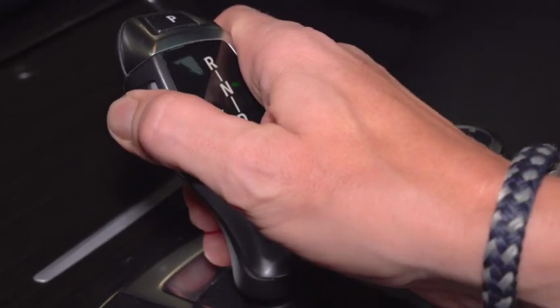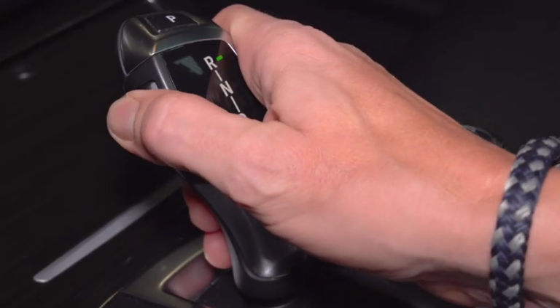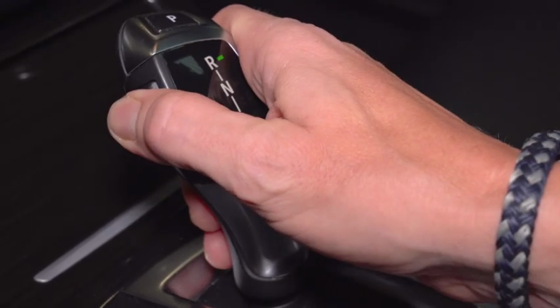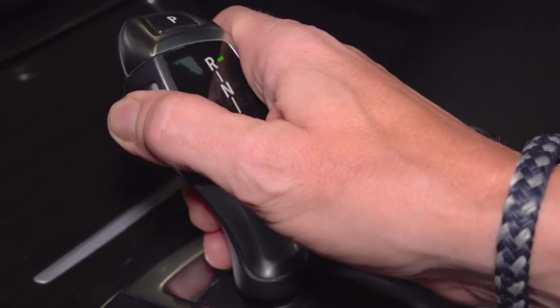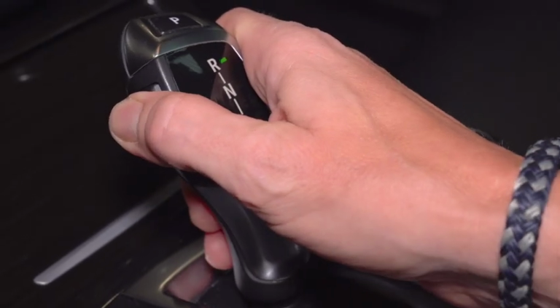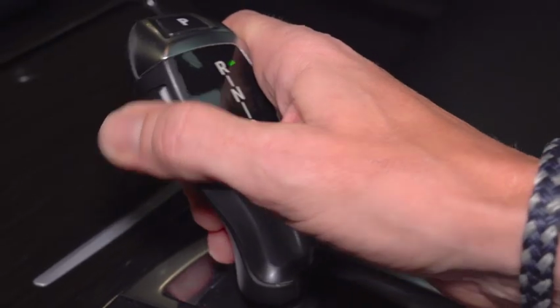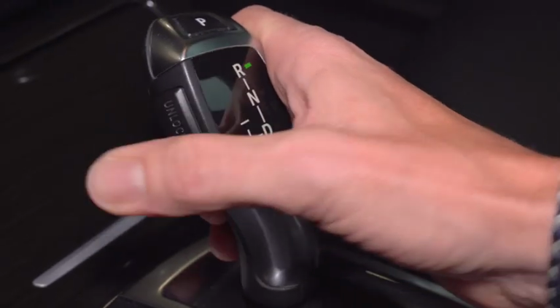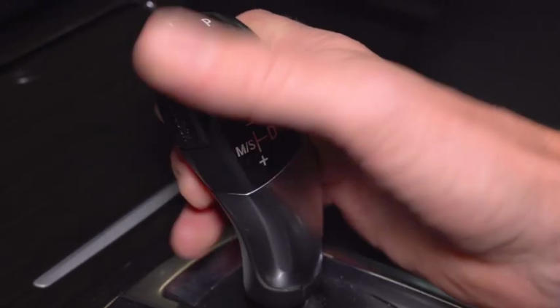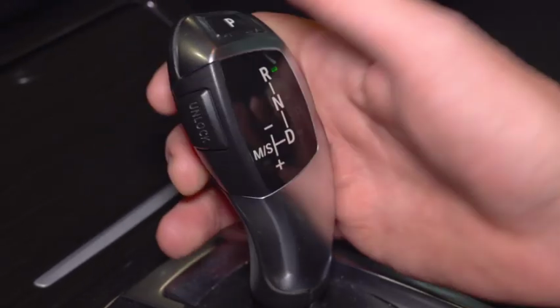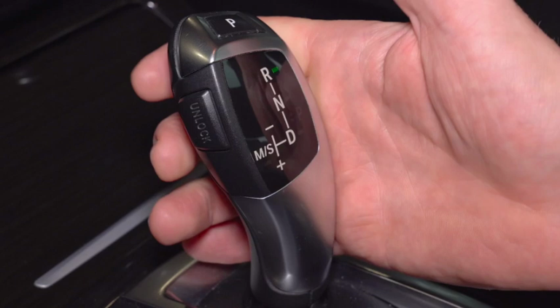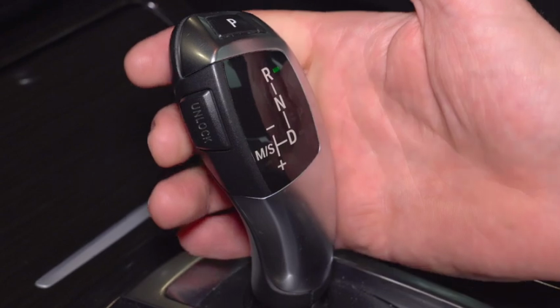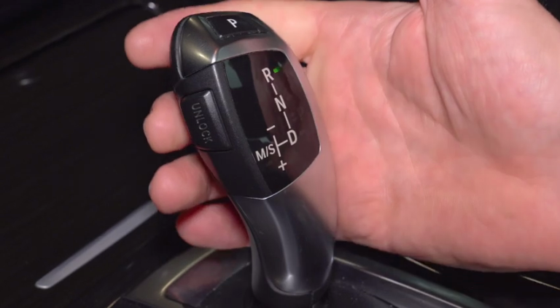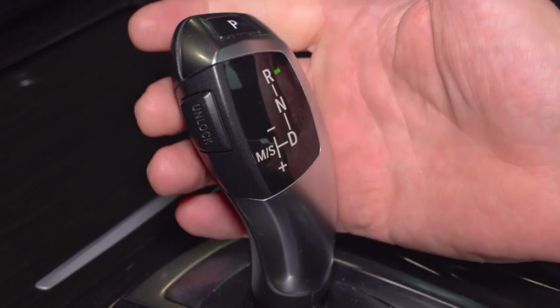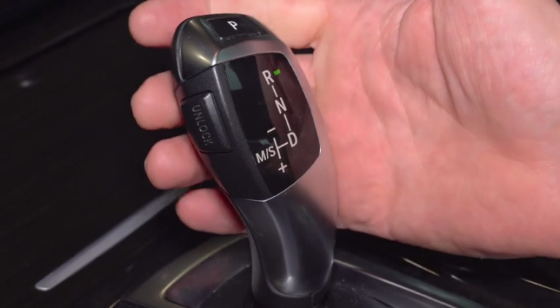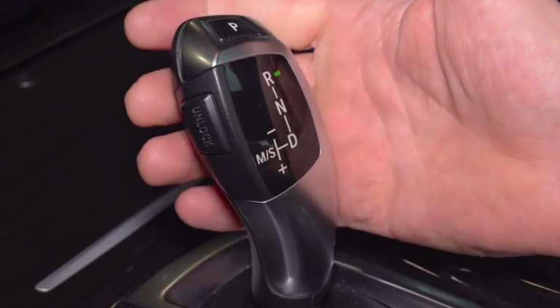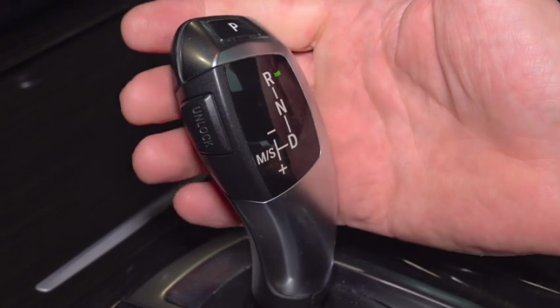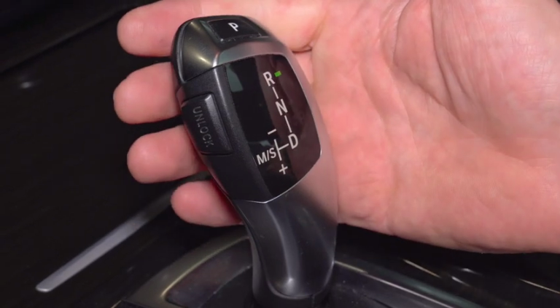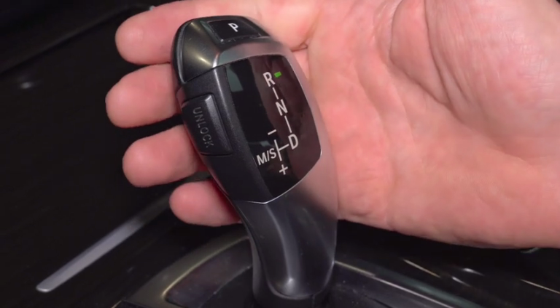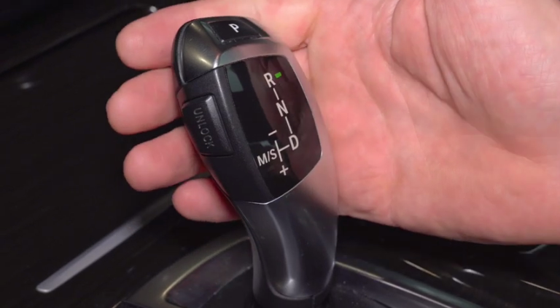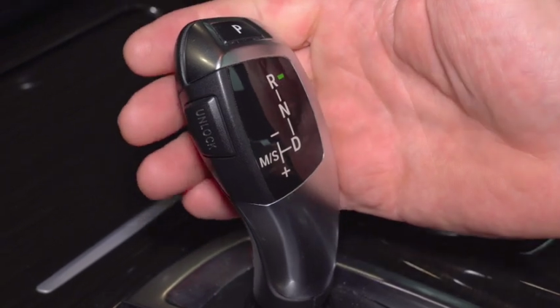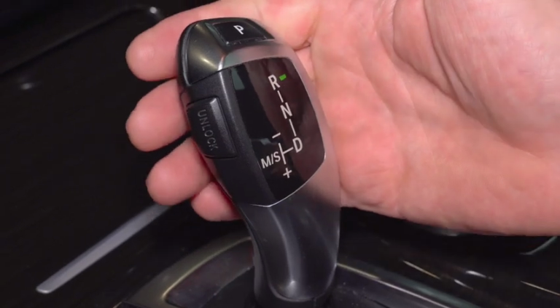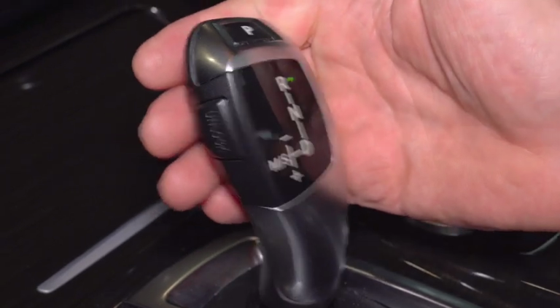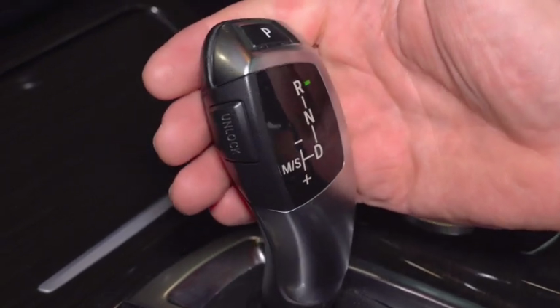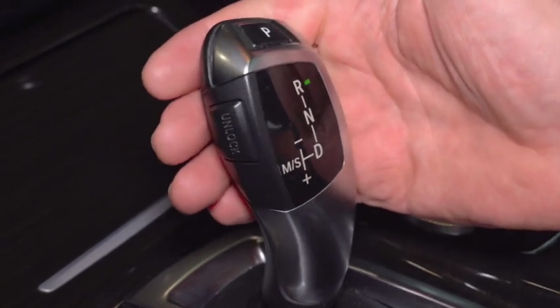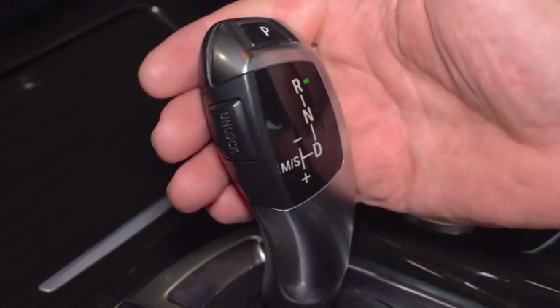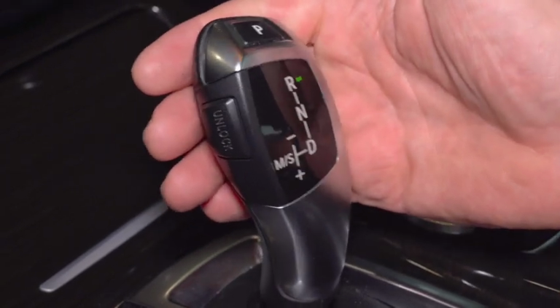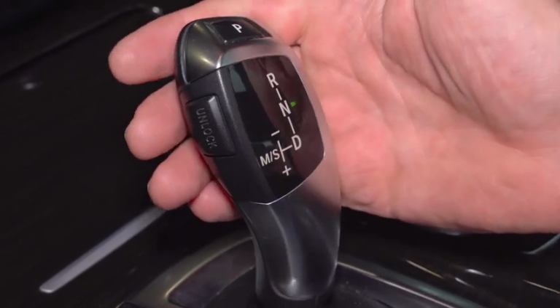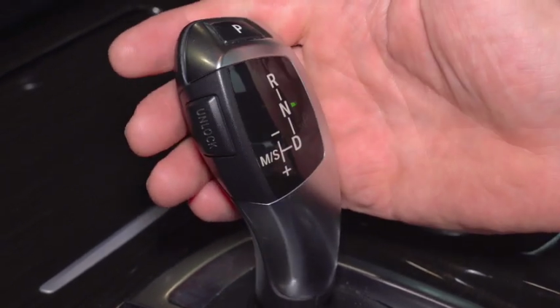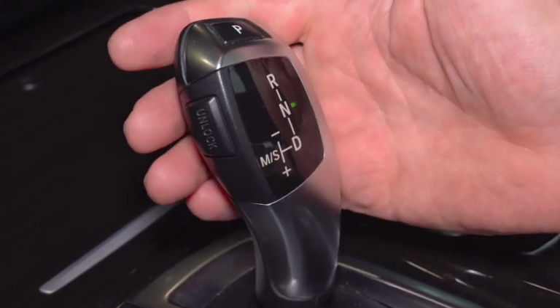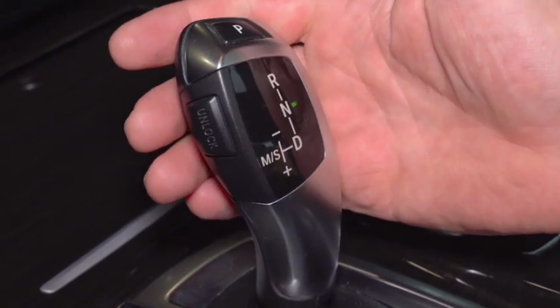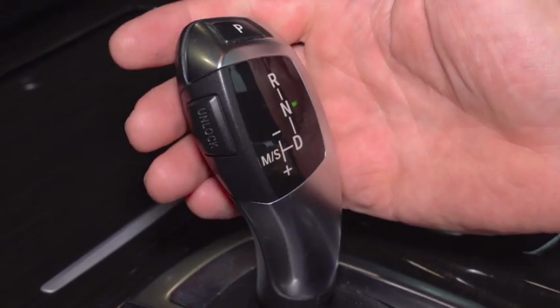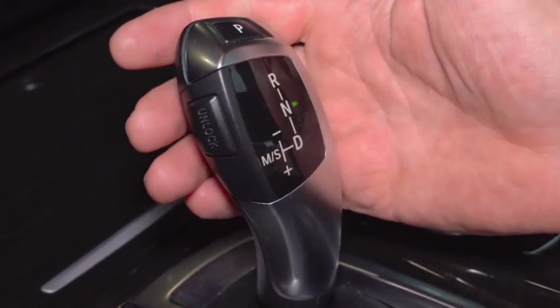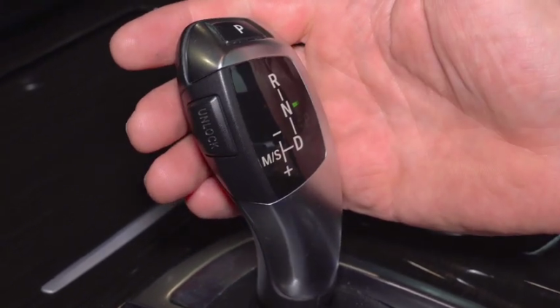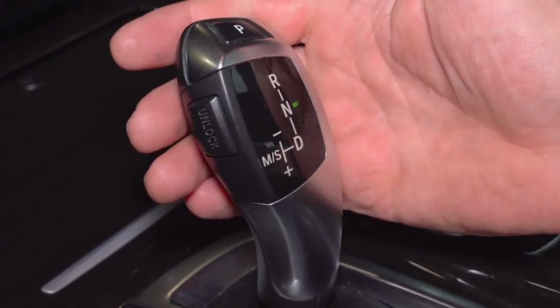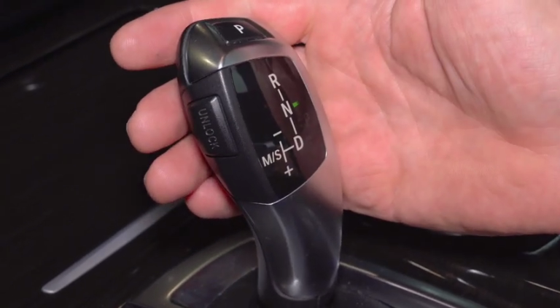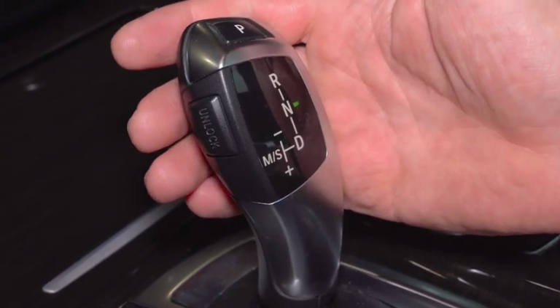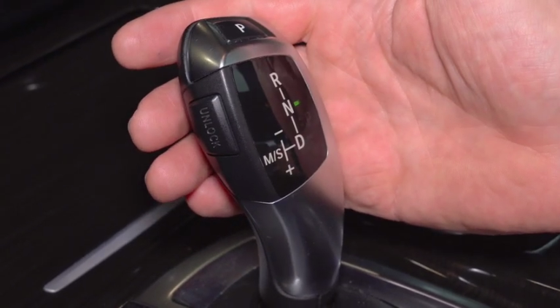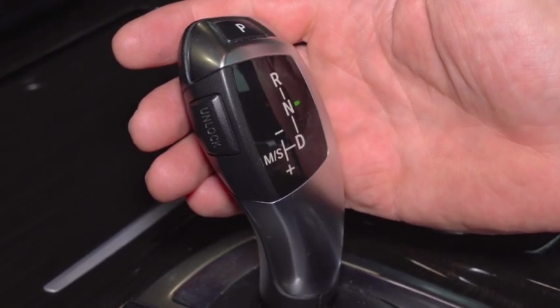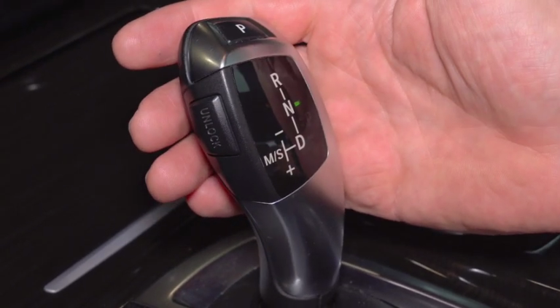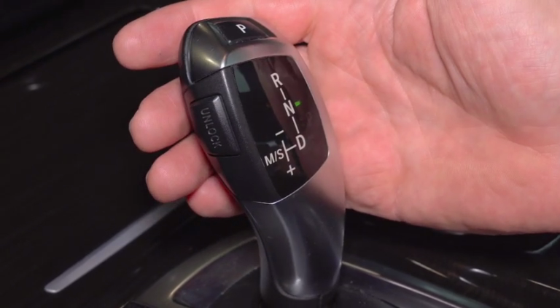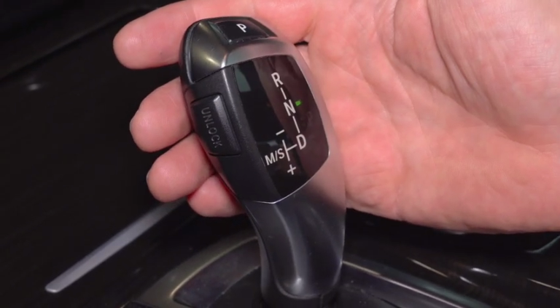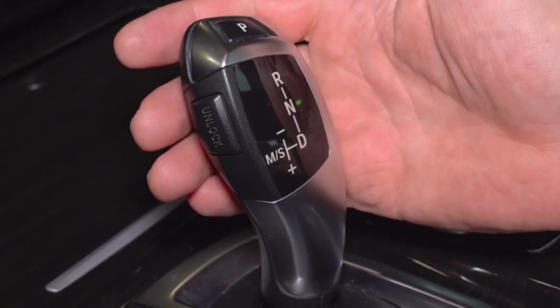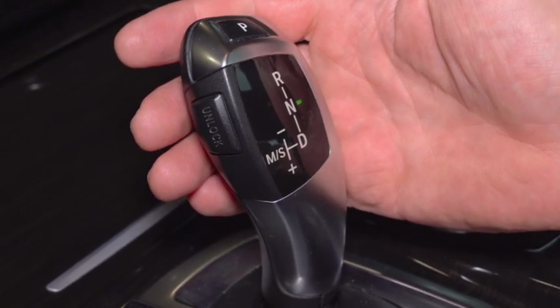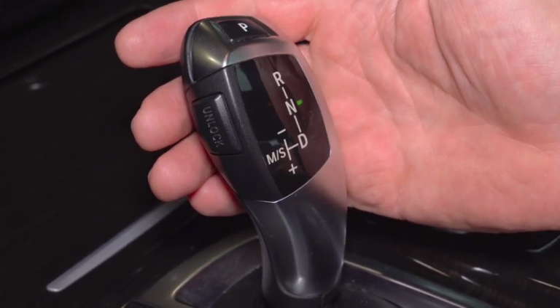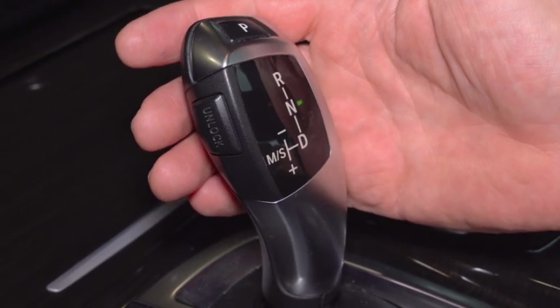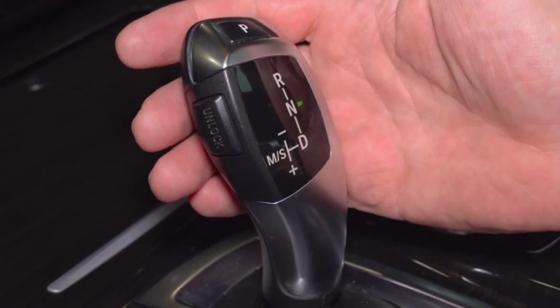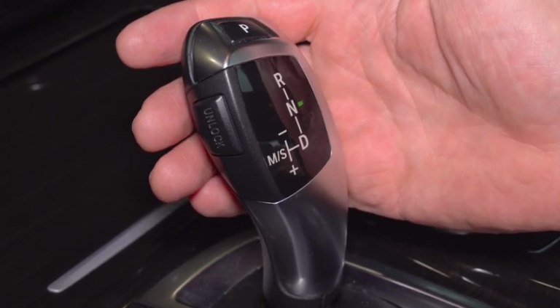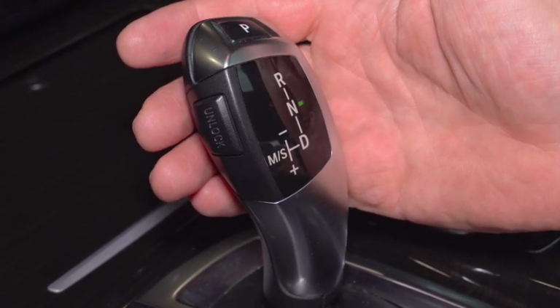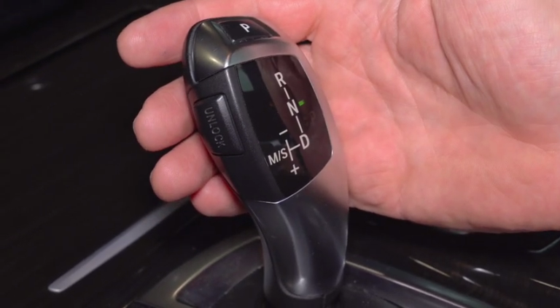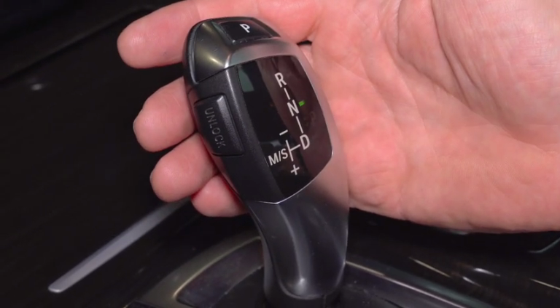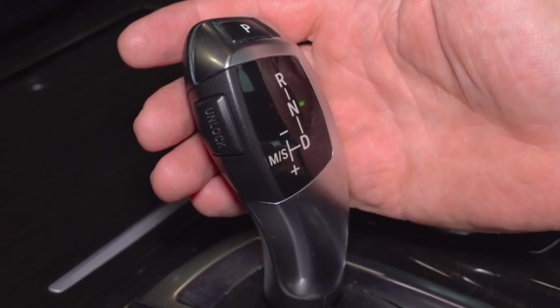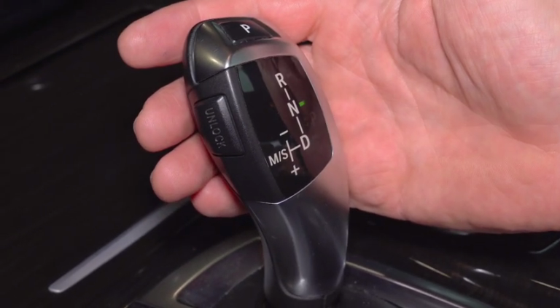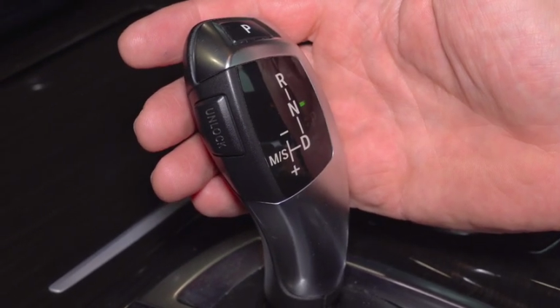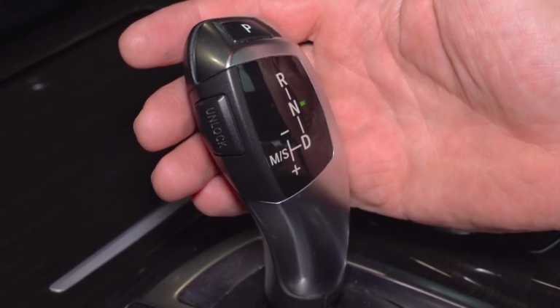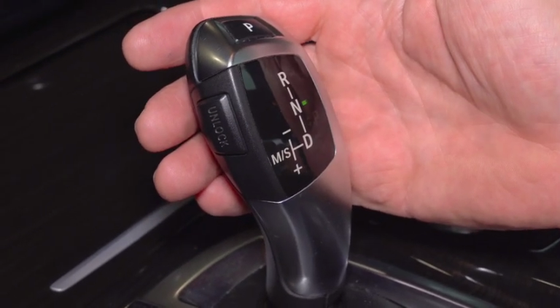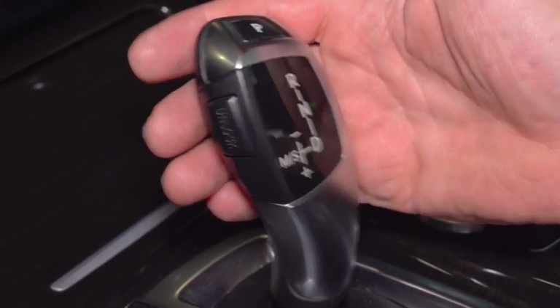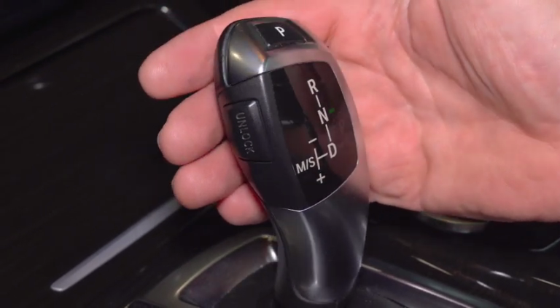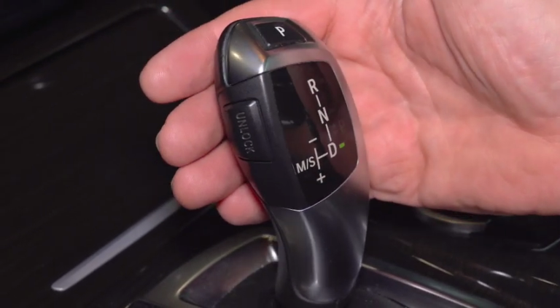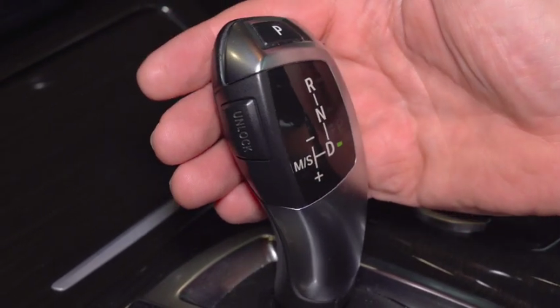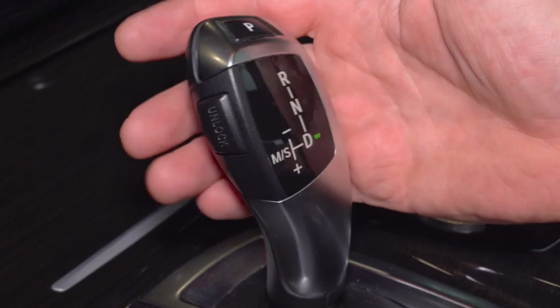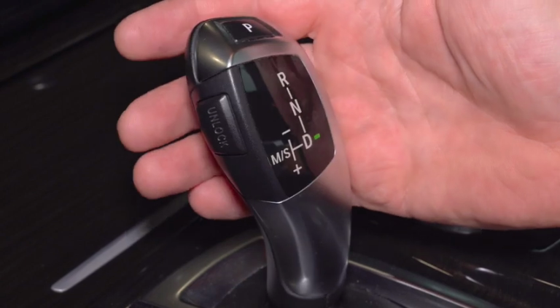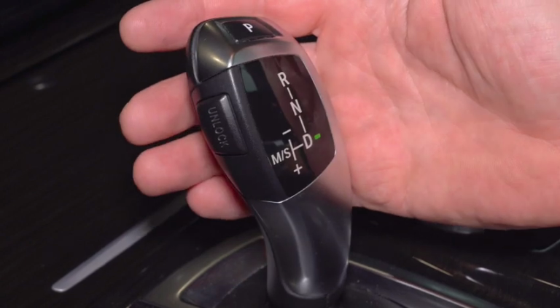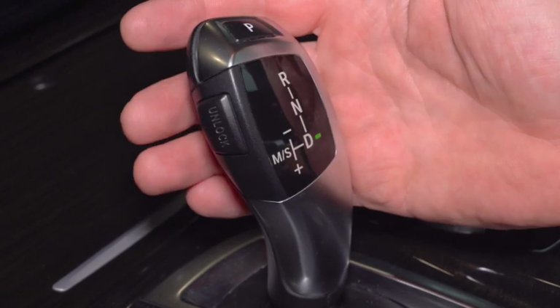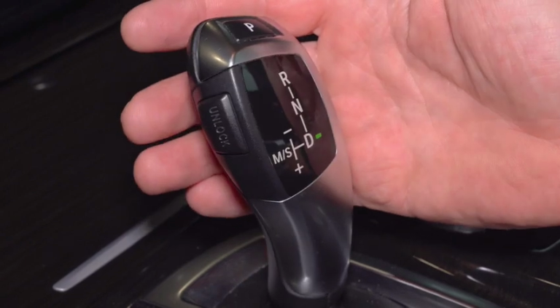With the engine running, shift through the entire range of gears. Hold for at least 3 seconds on each gear.